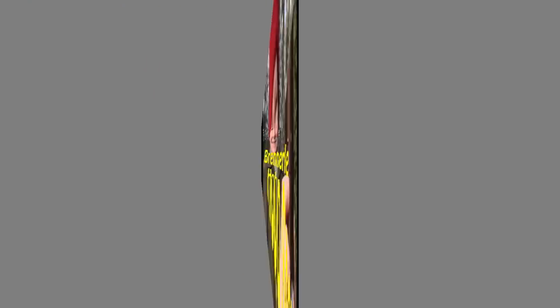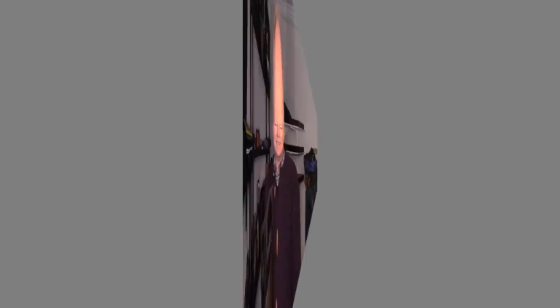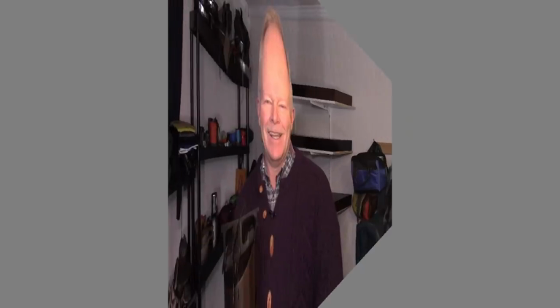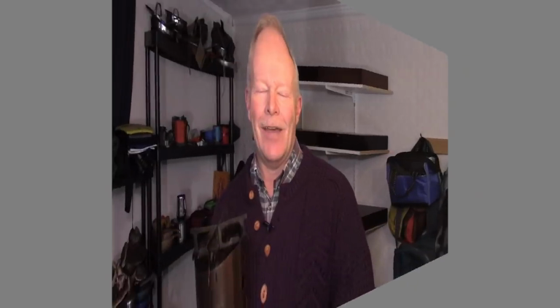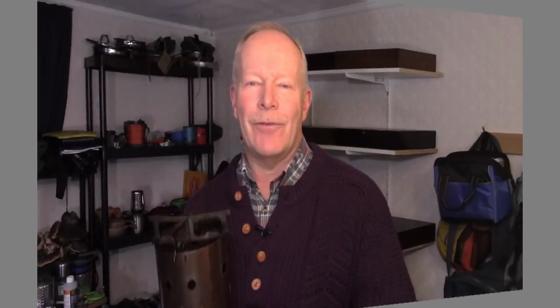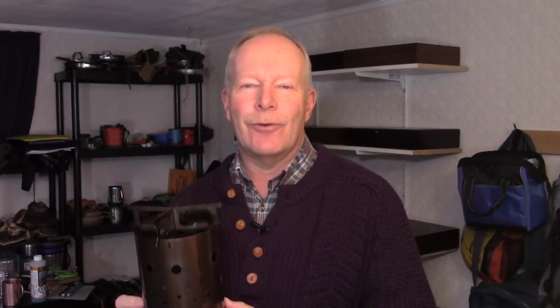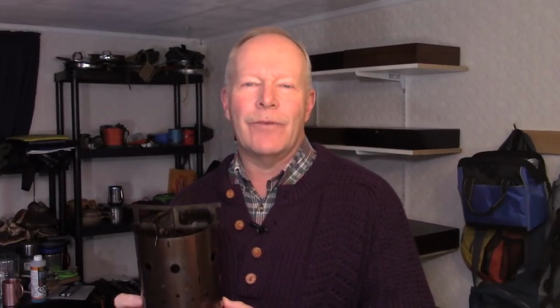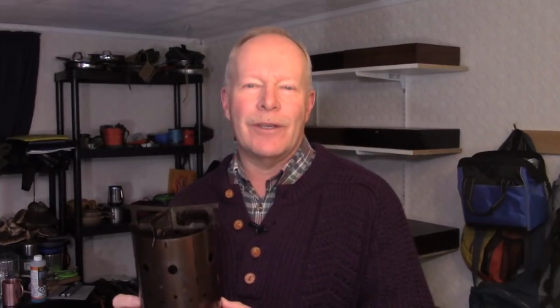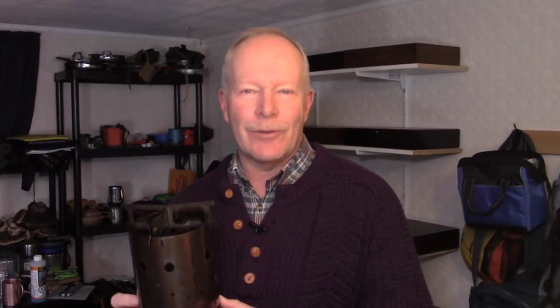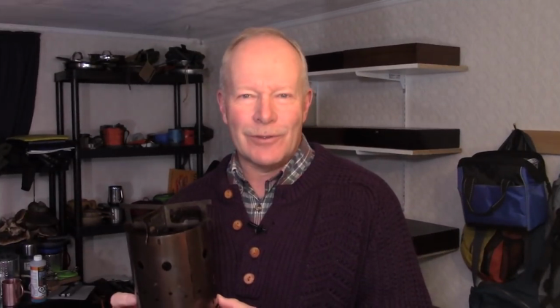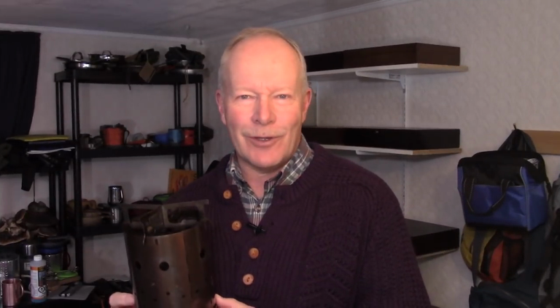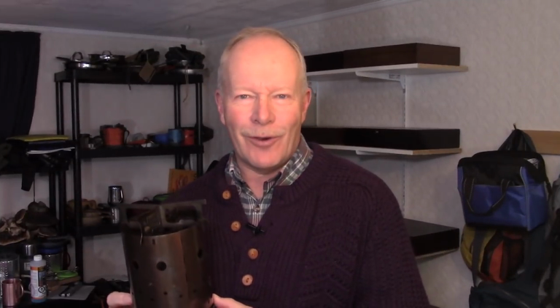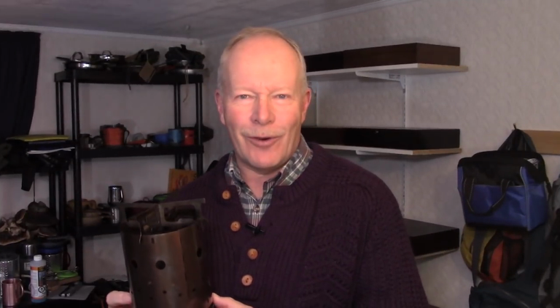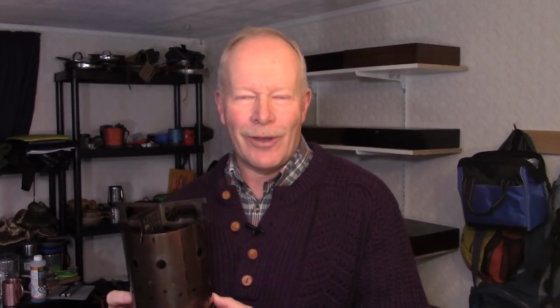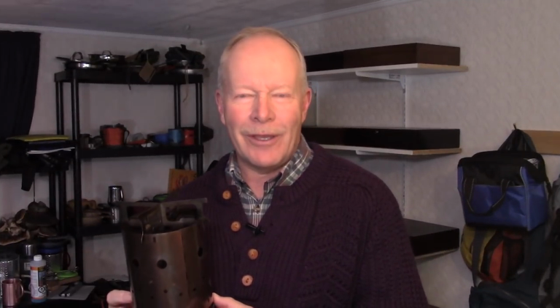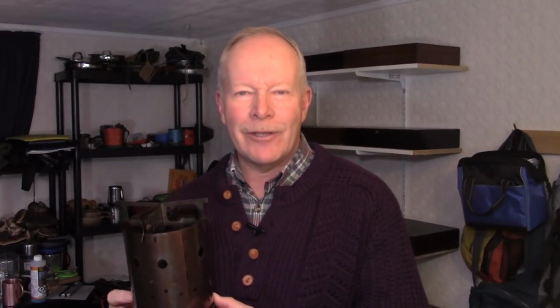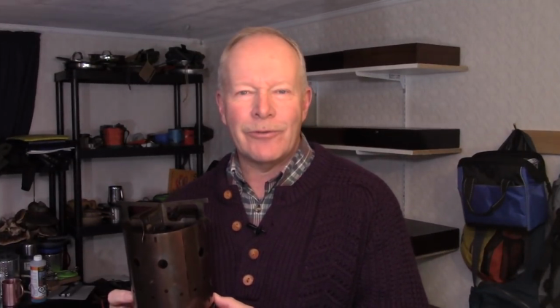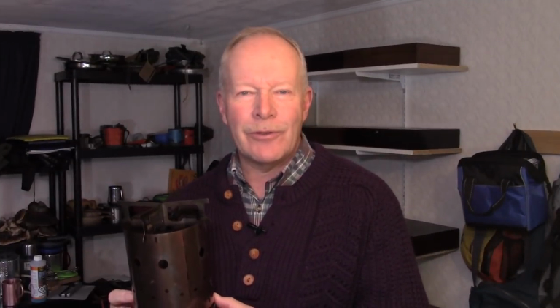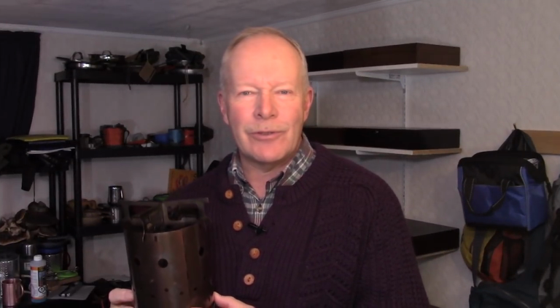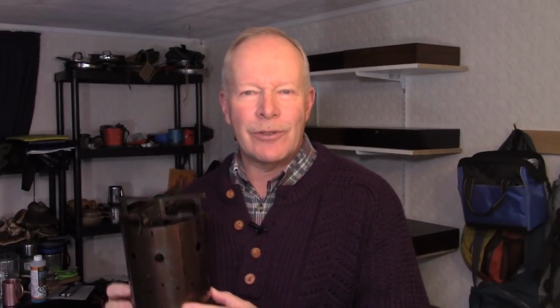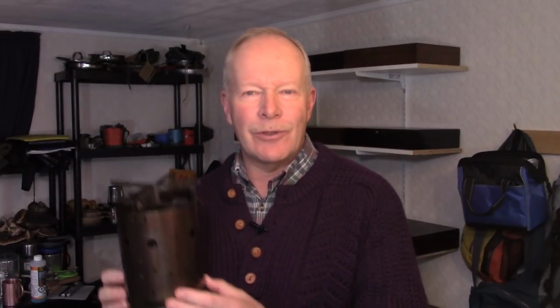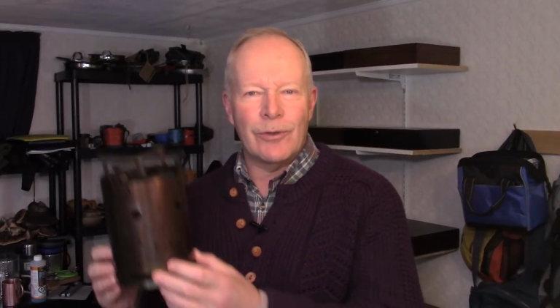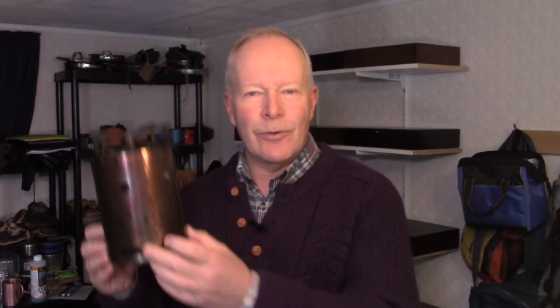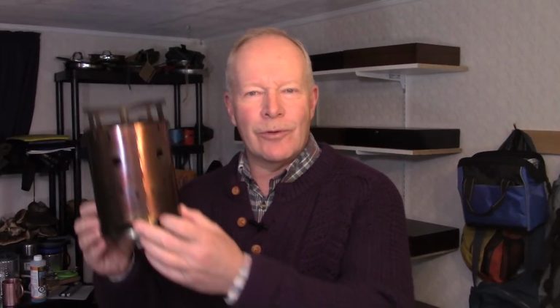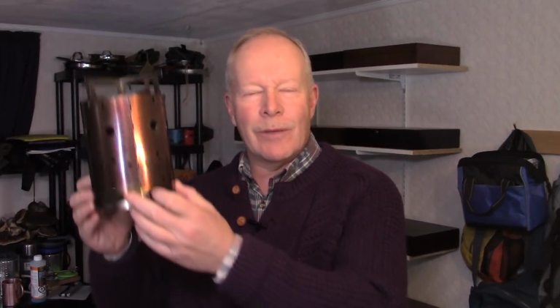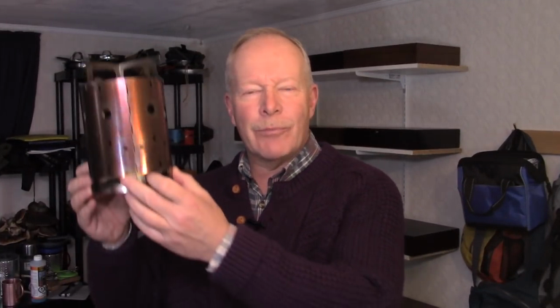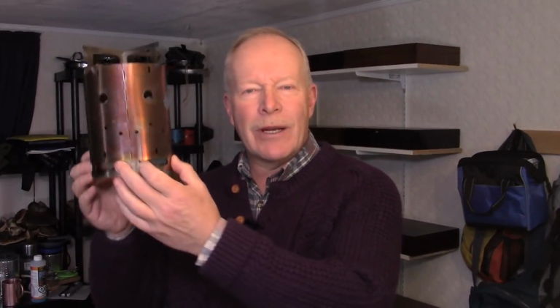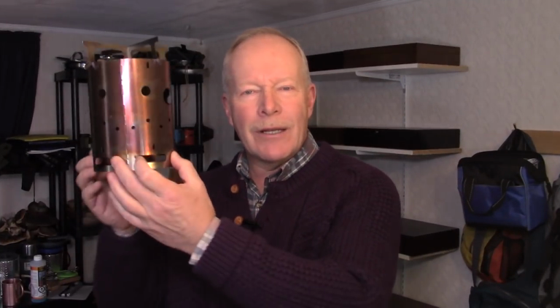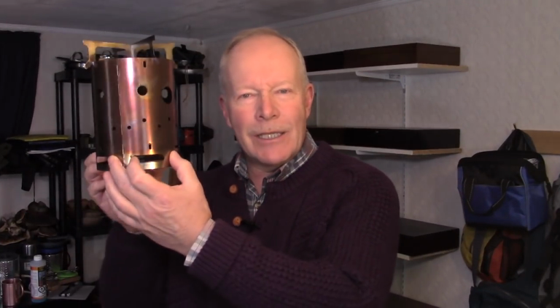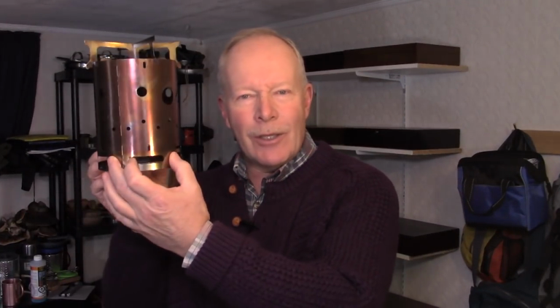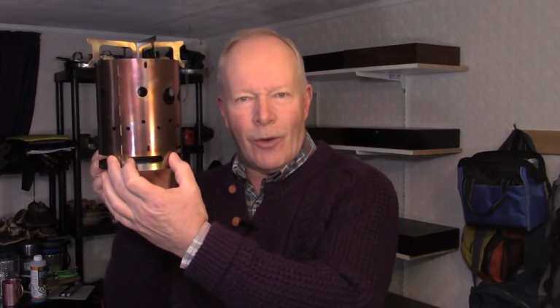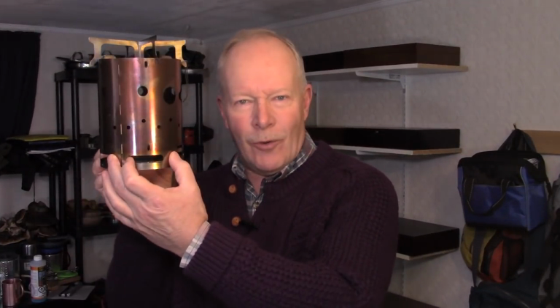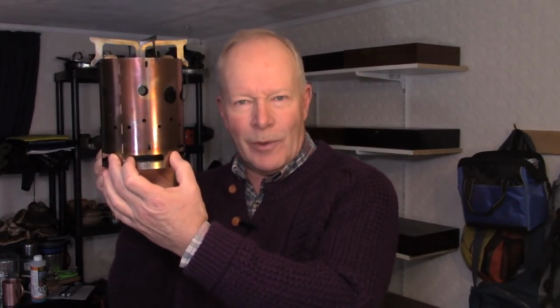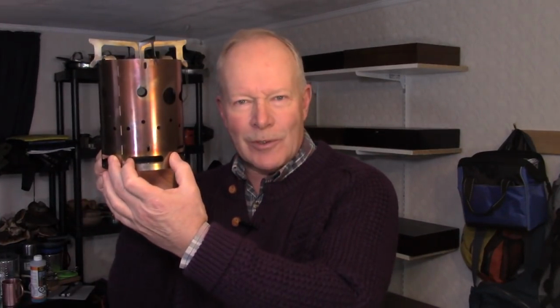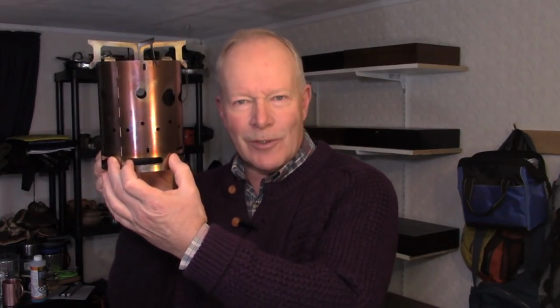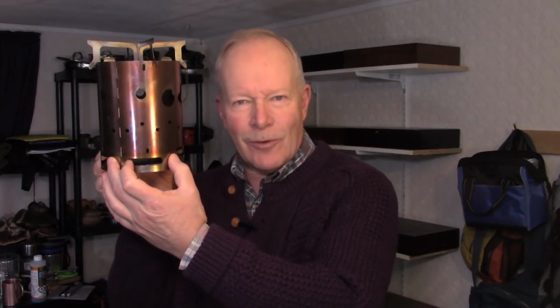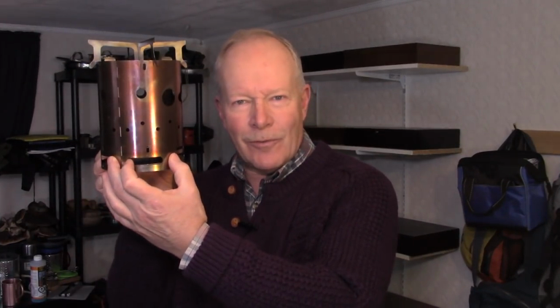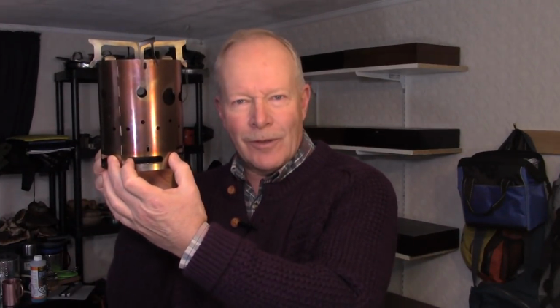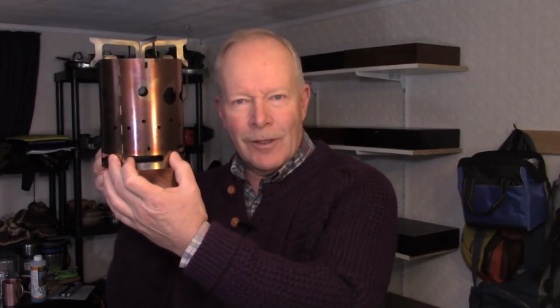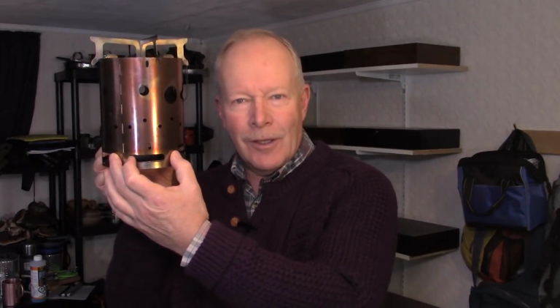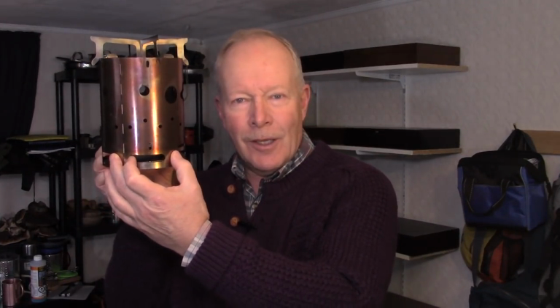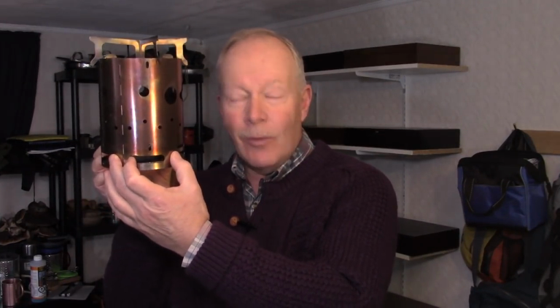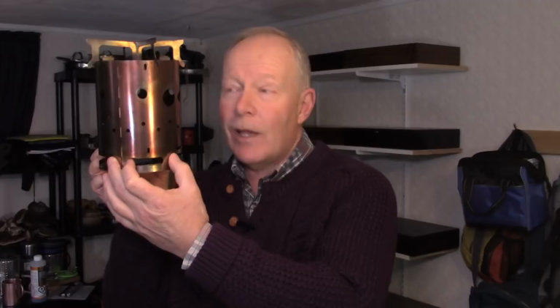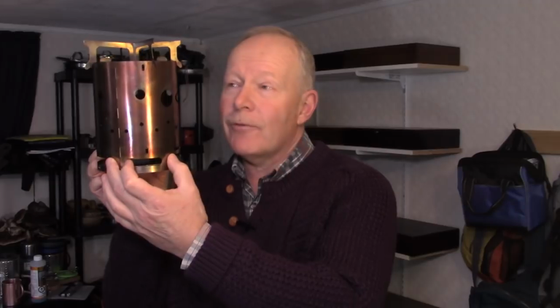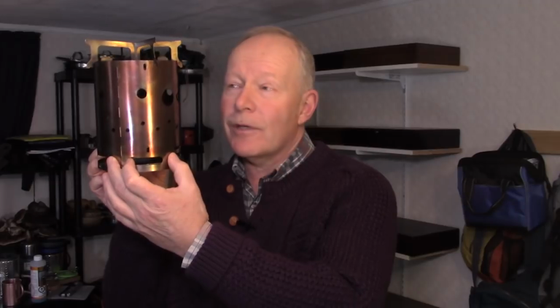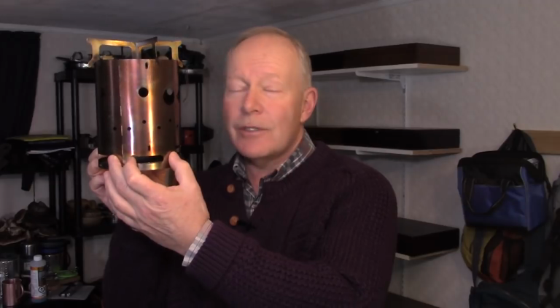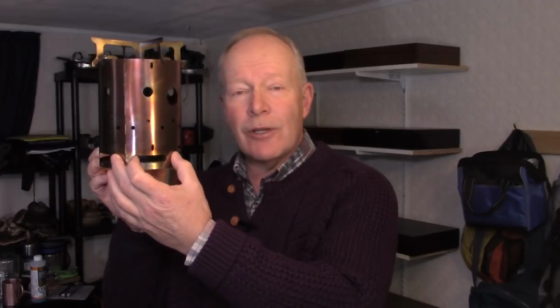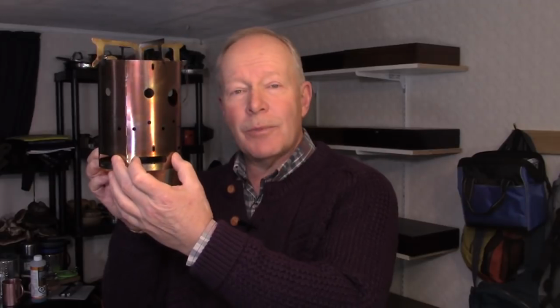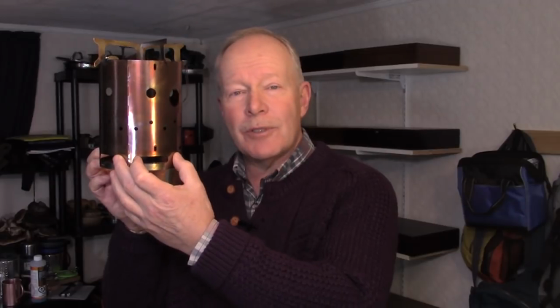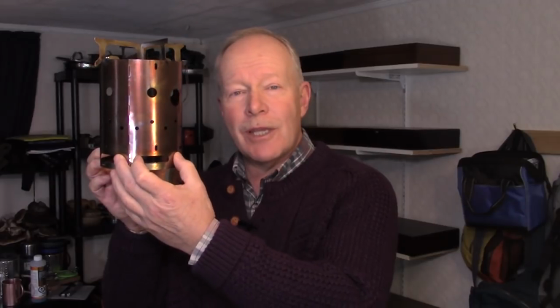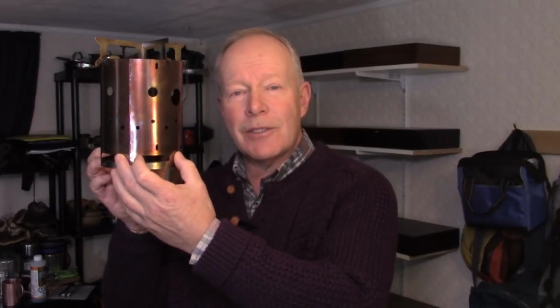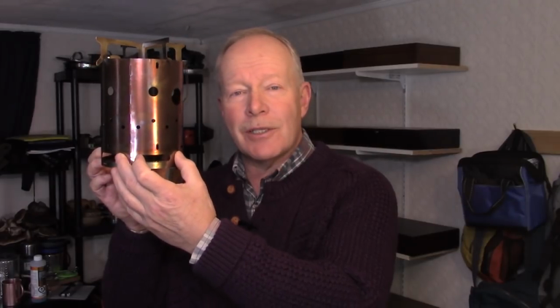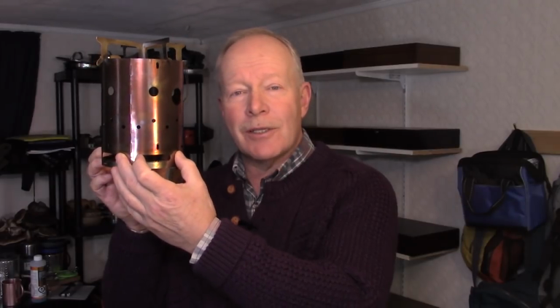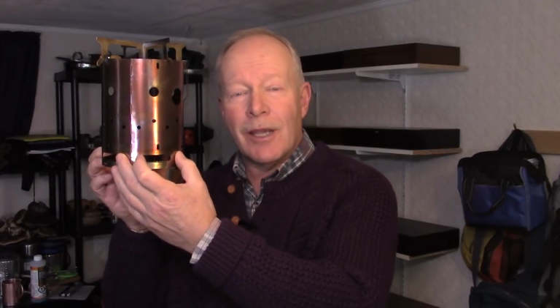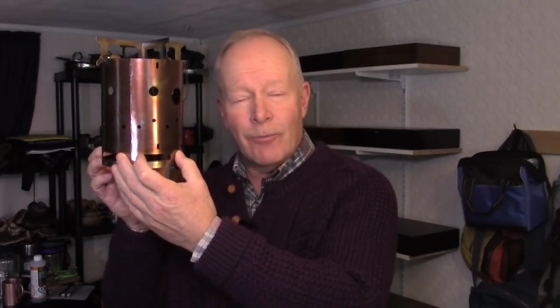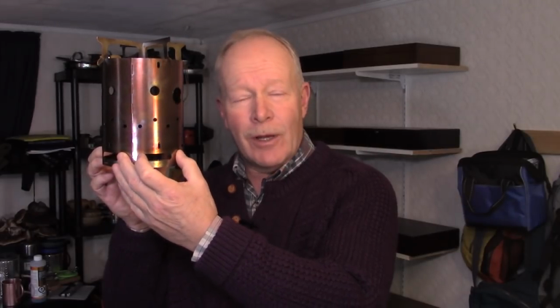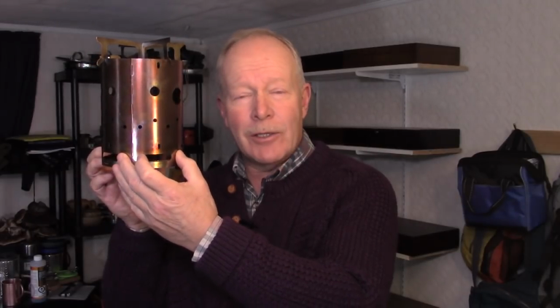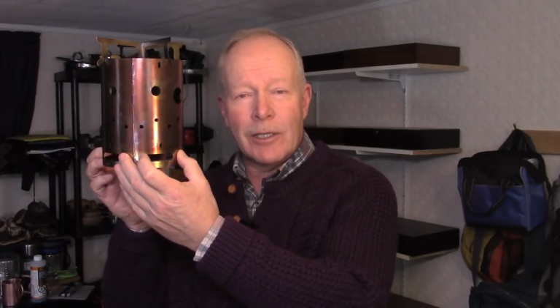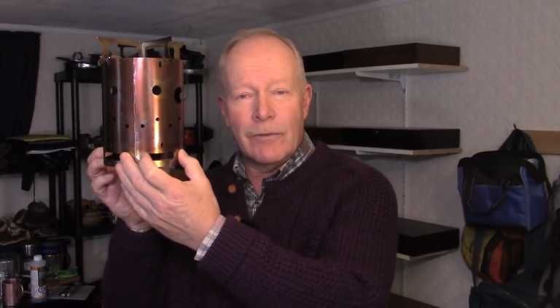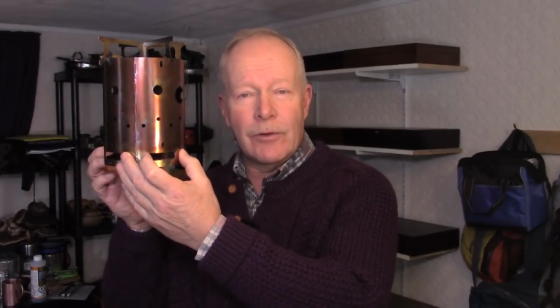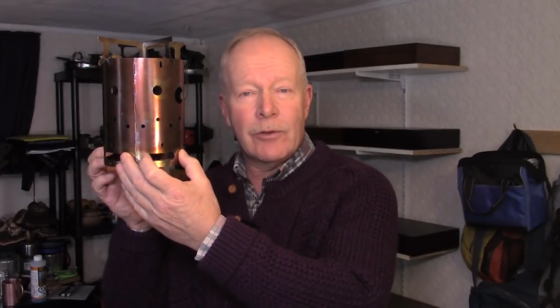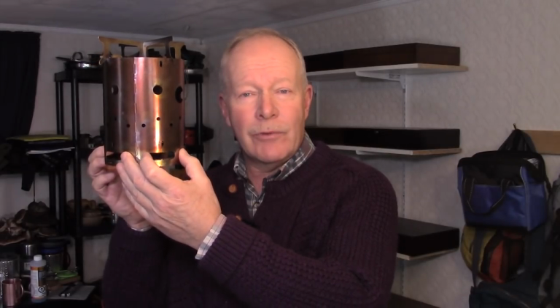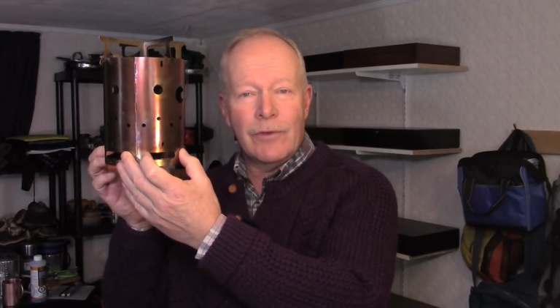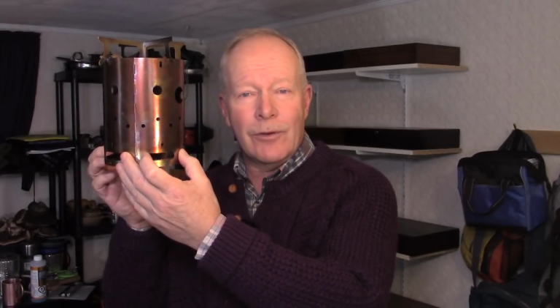A few videos ago I introduced the Brennelly Hobo stove. Well, after considerable testing I'm ready to give you the review.